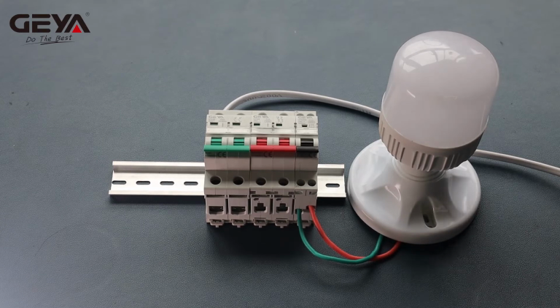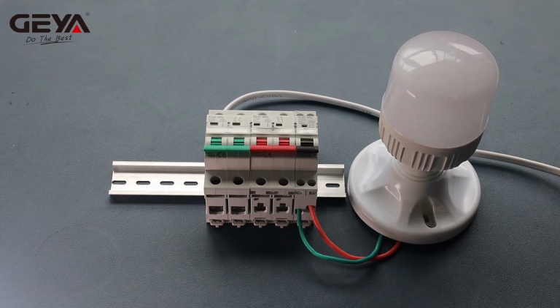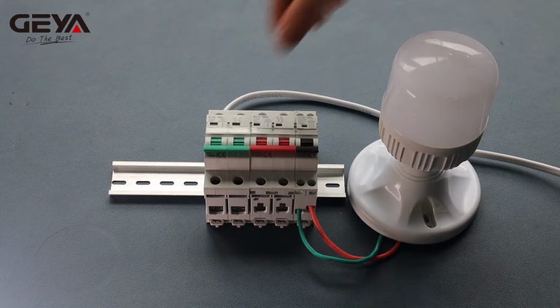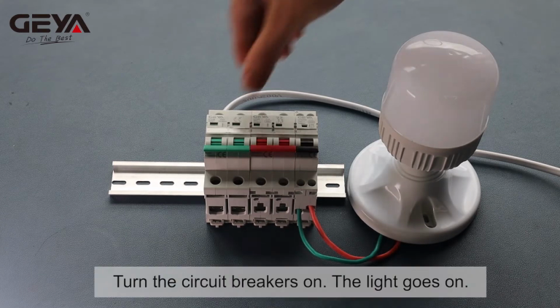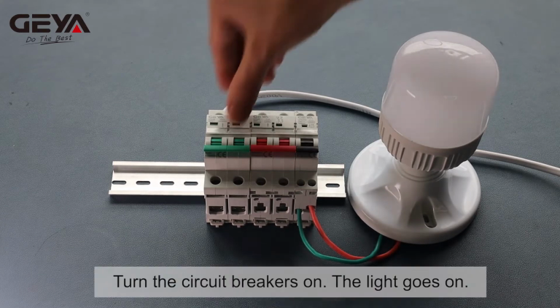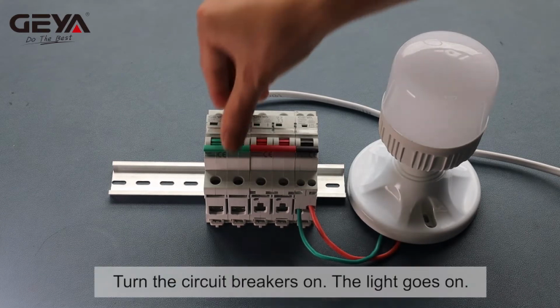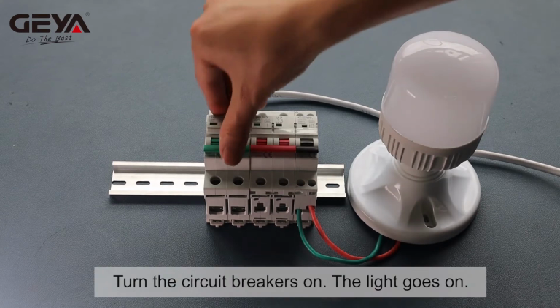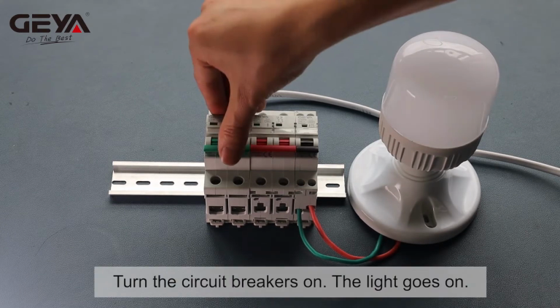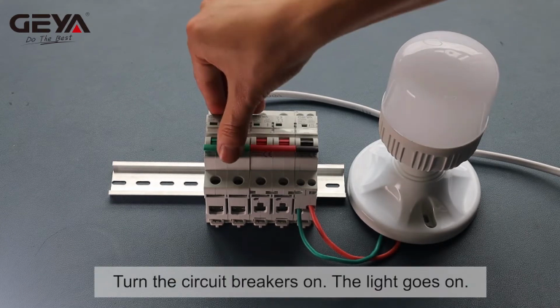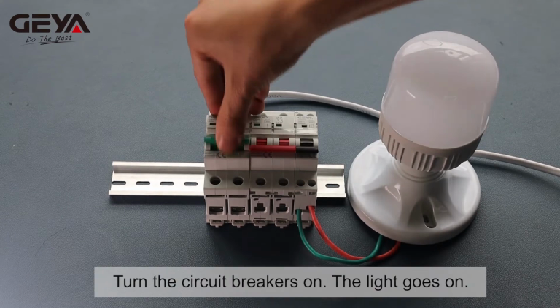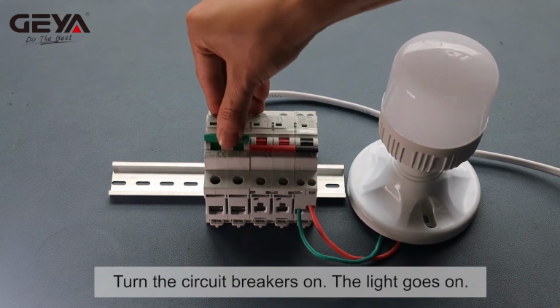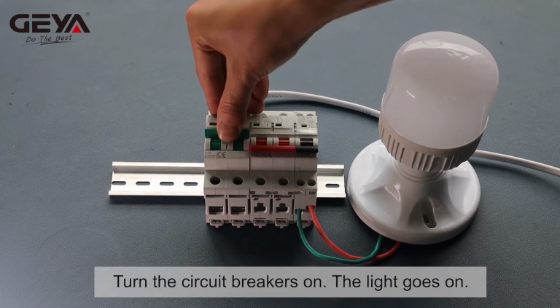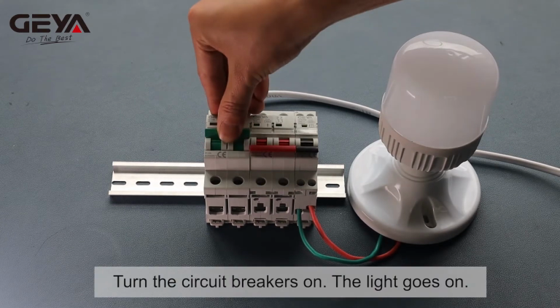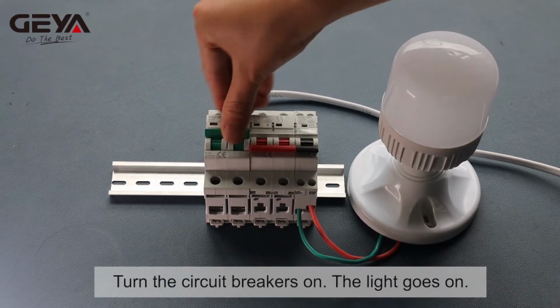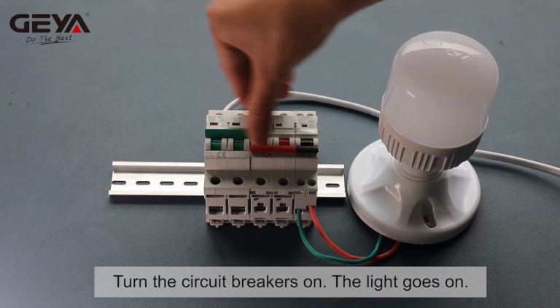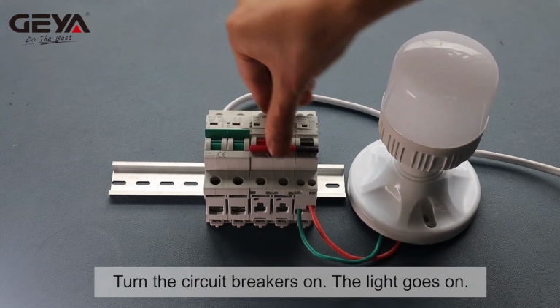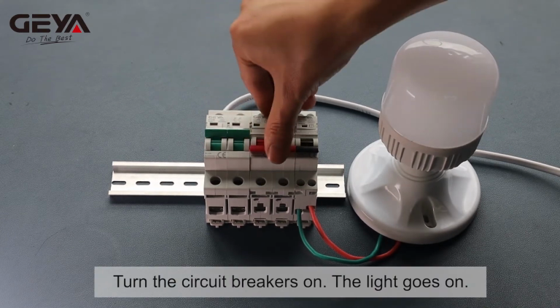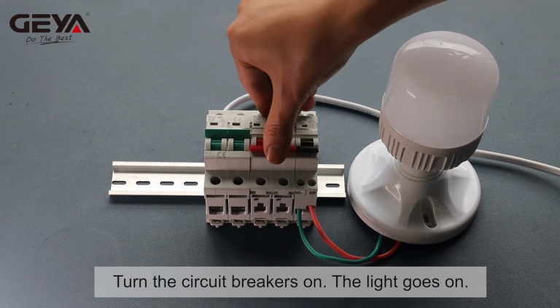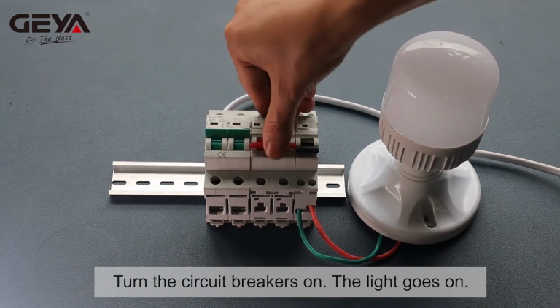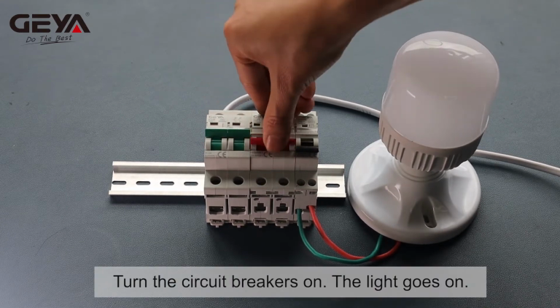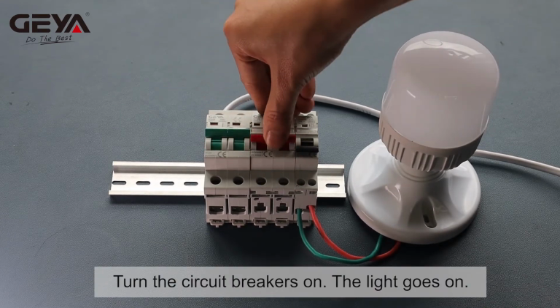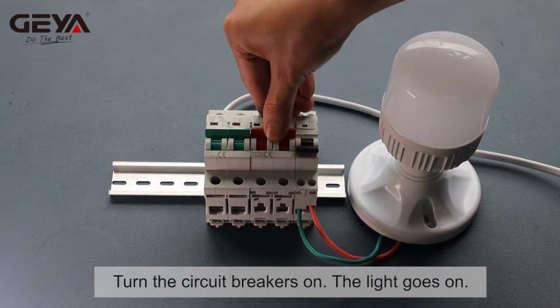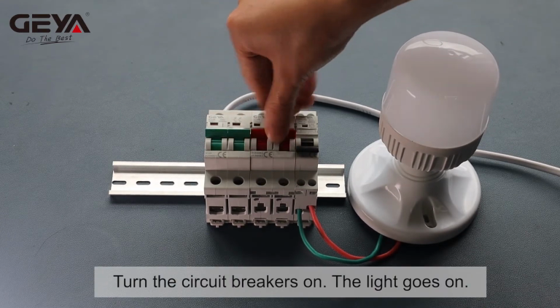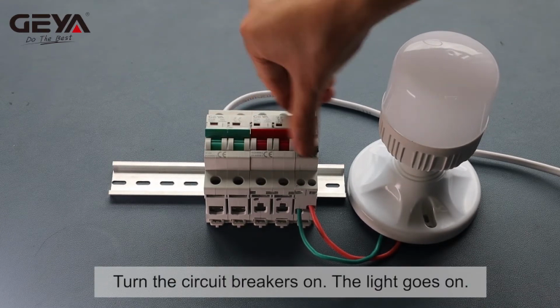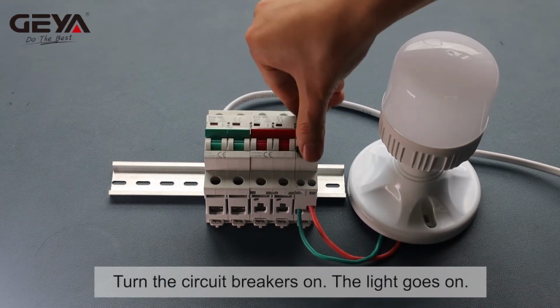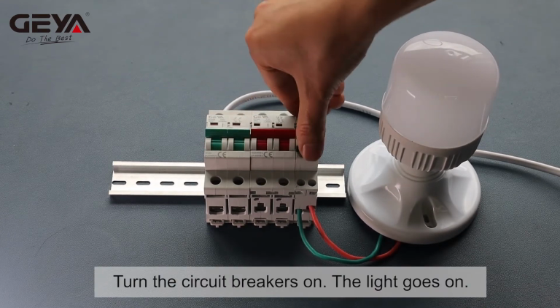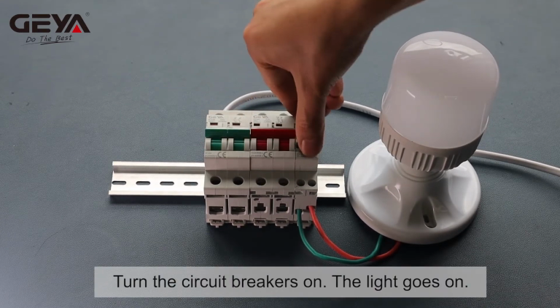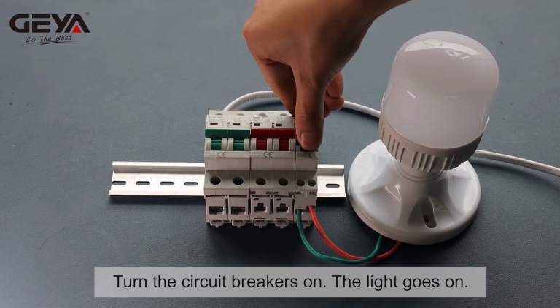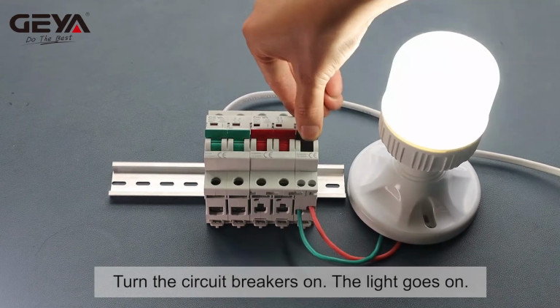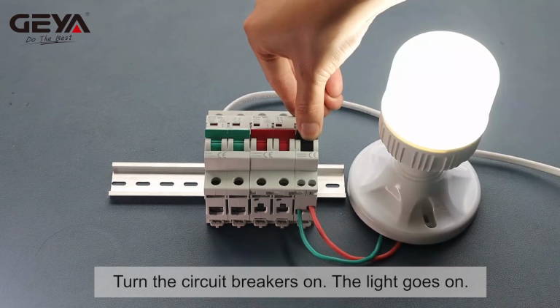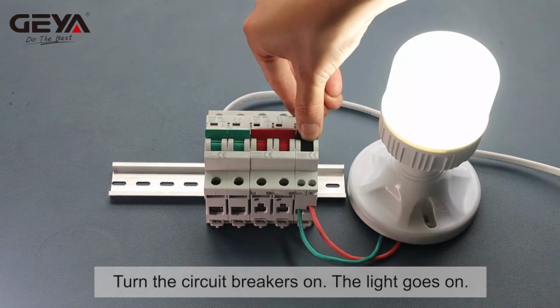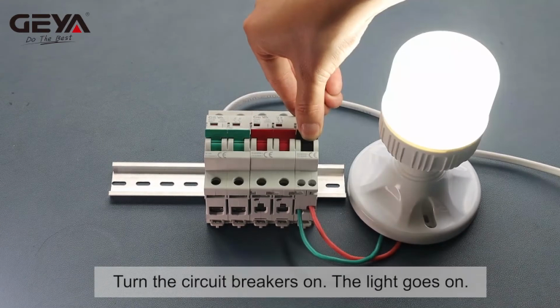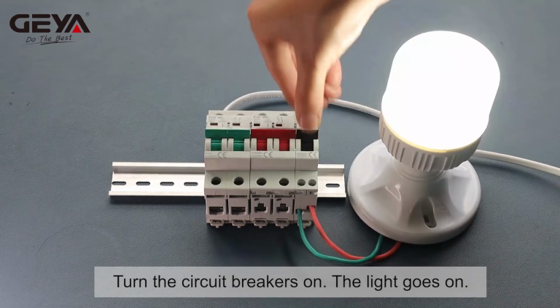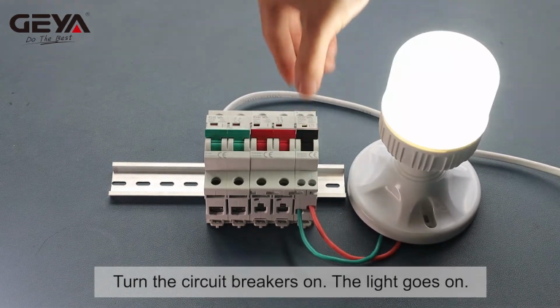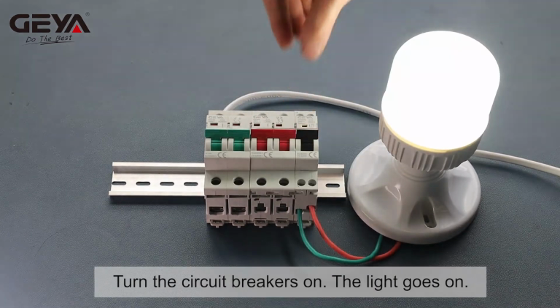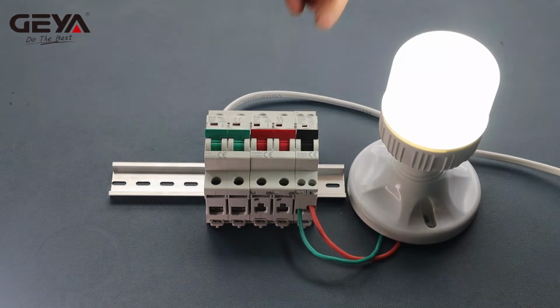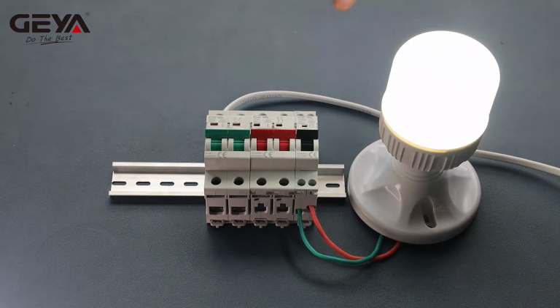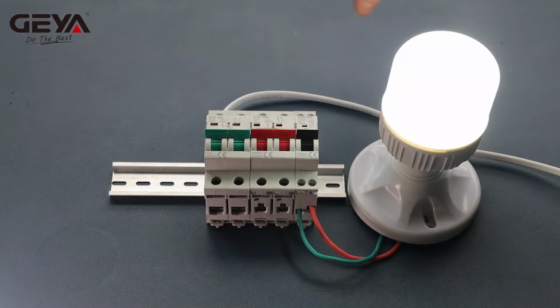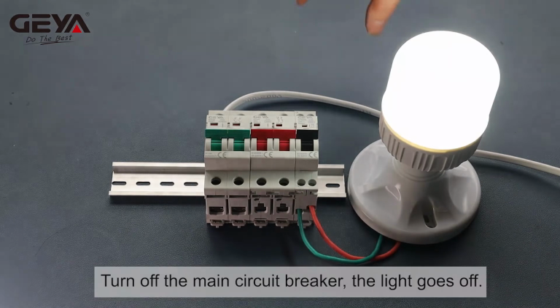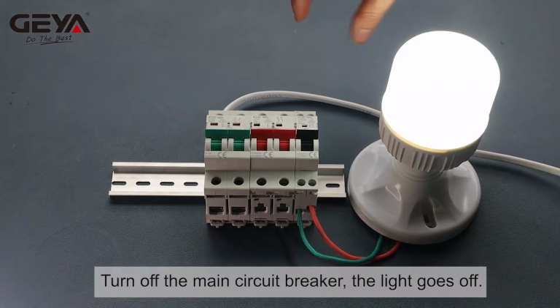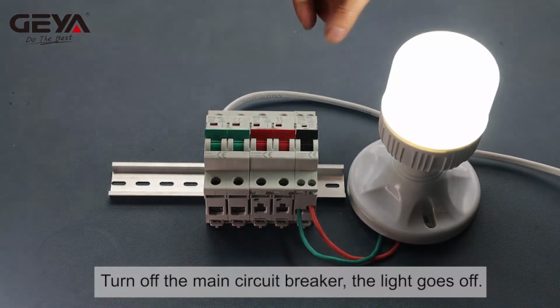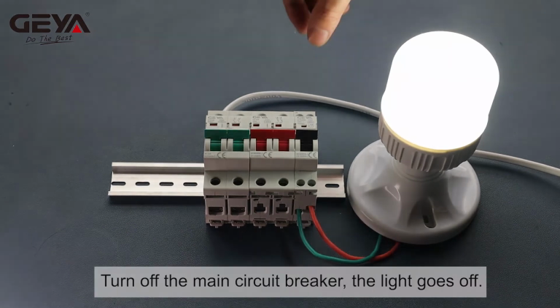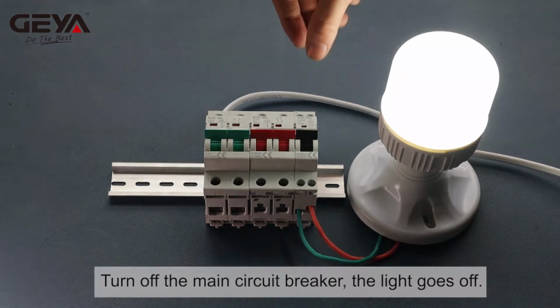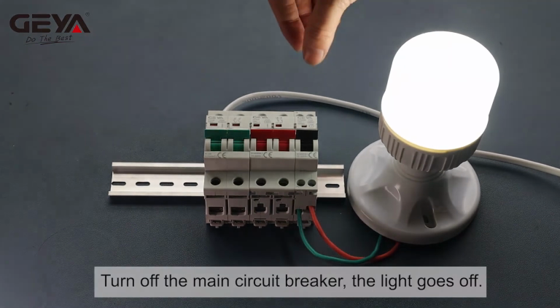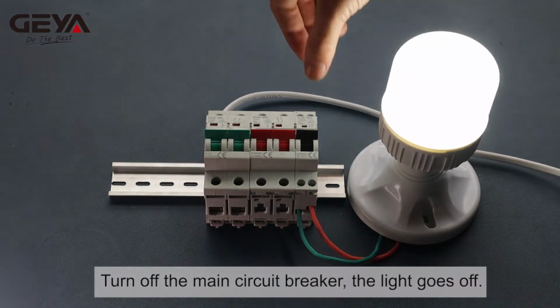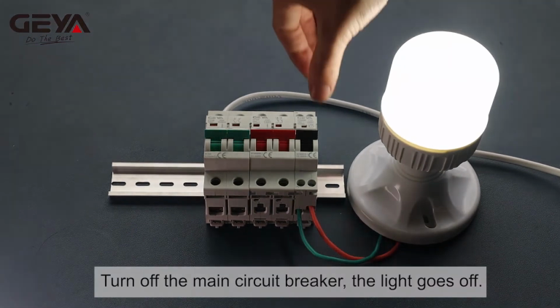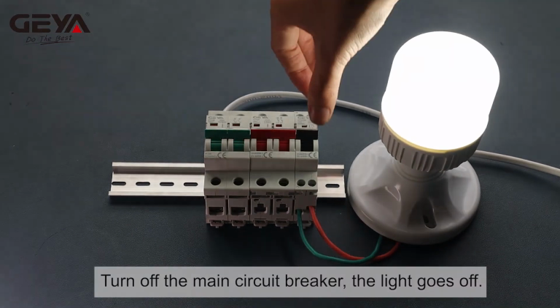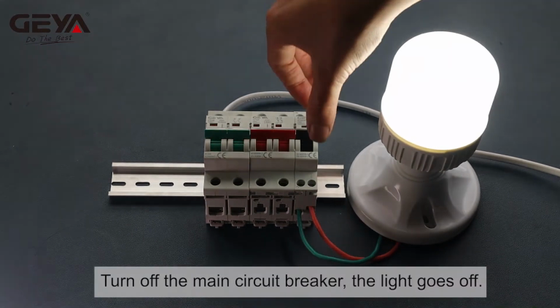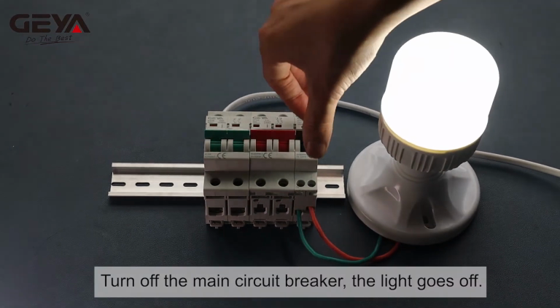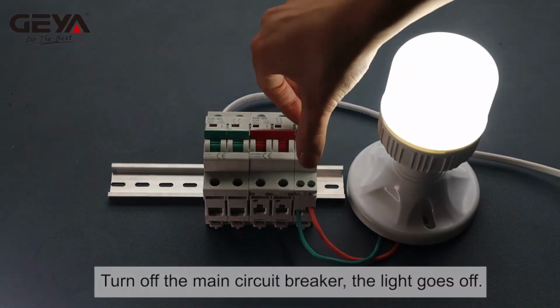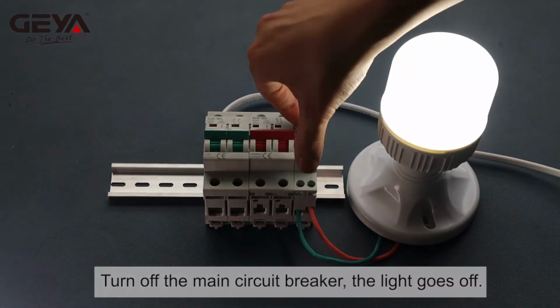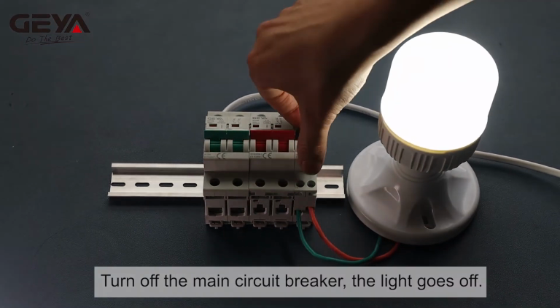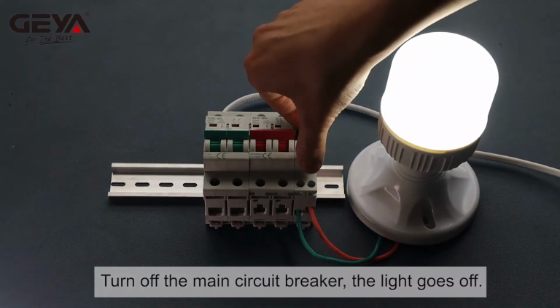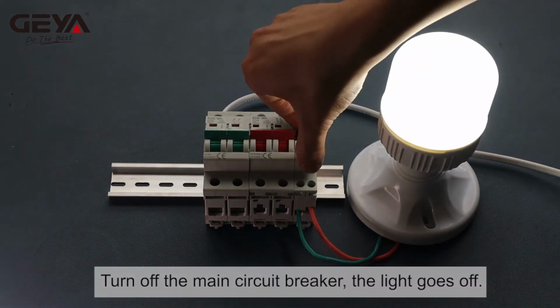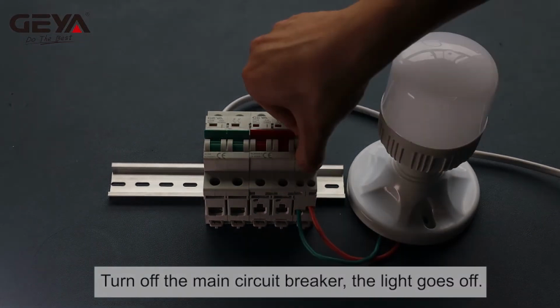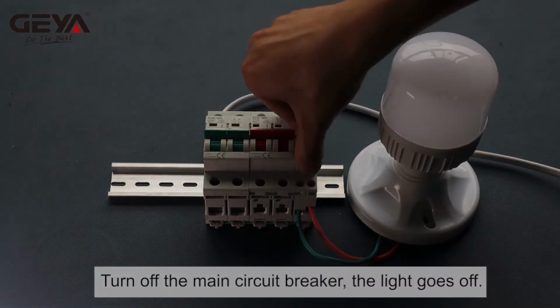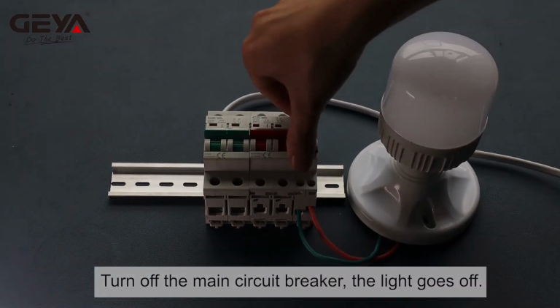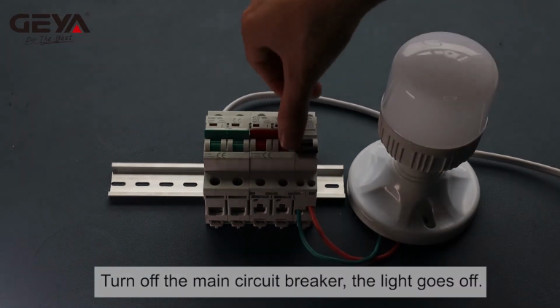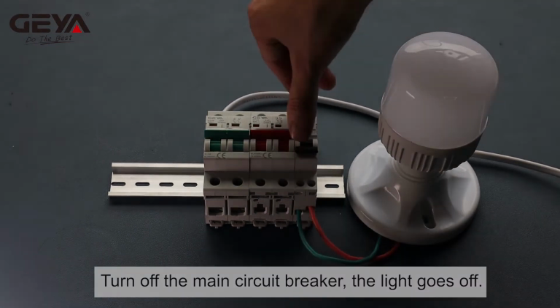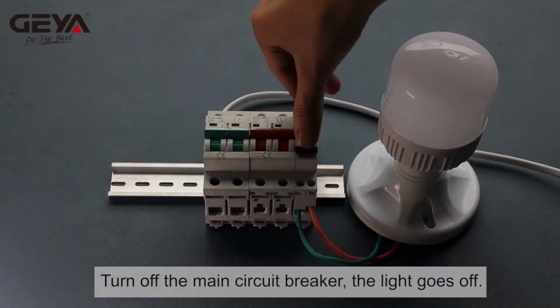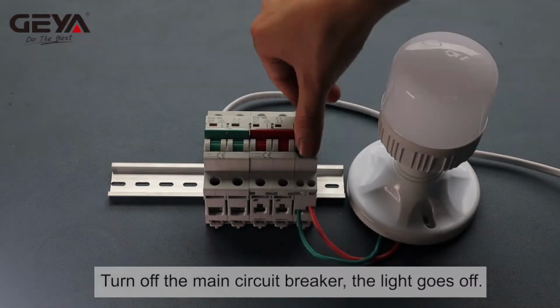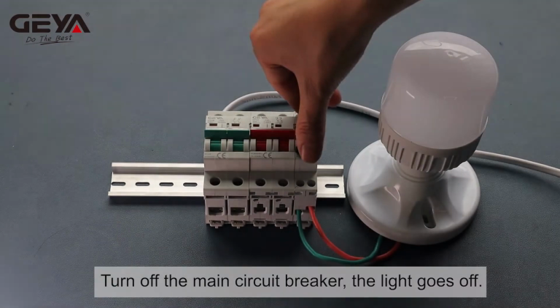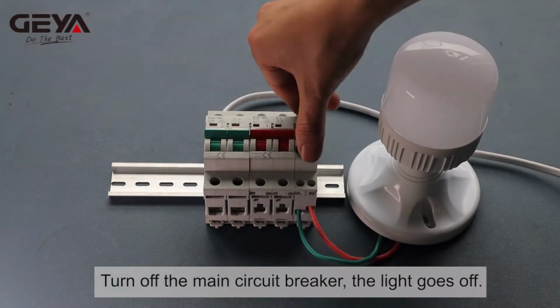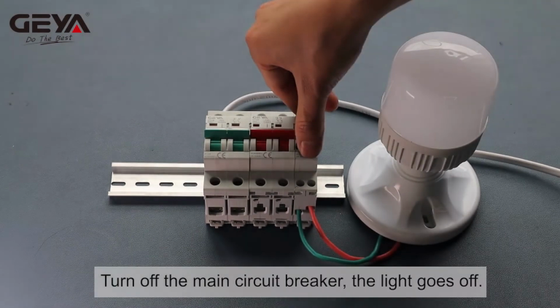Turn the circuit breakers on — the light goes on. Turn off the main circuit breaker — the light goes off.